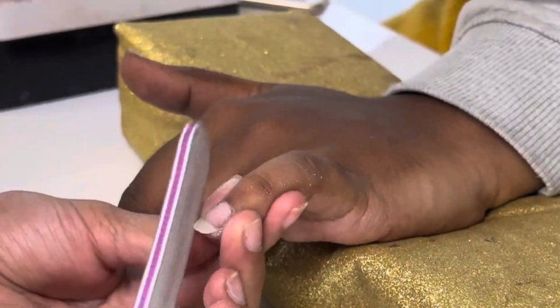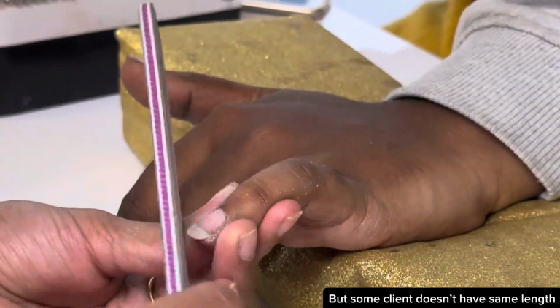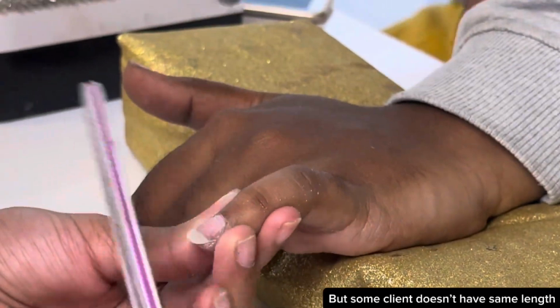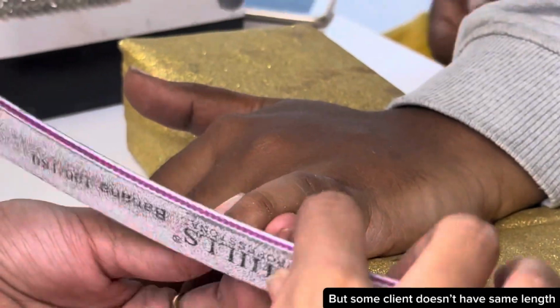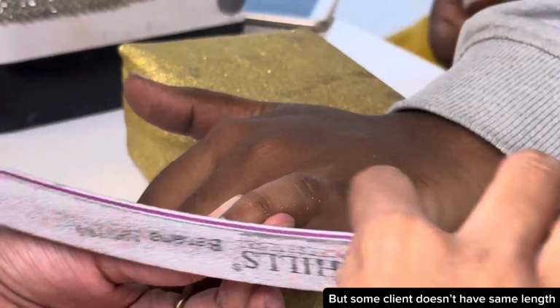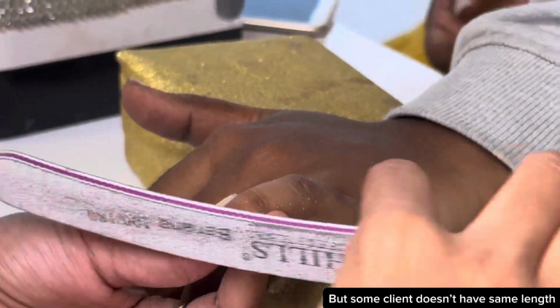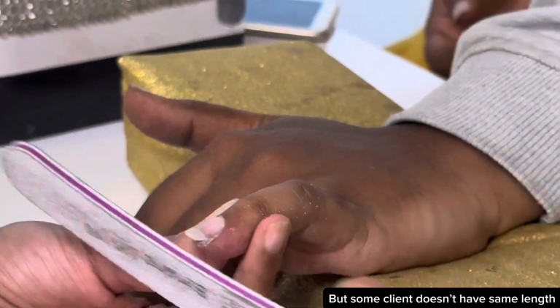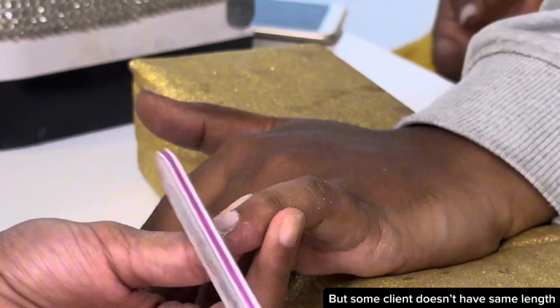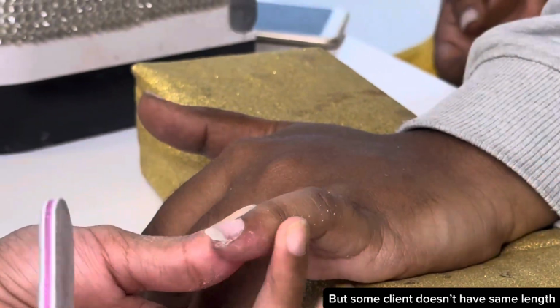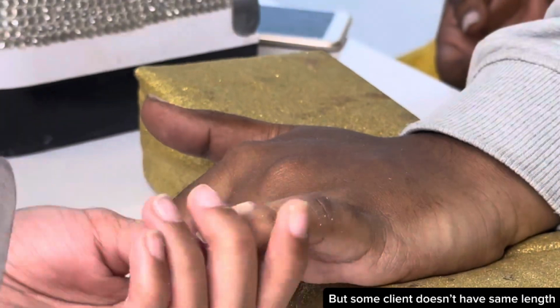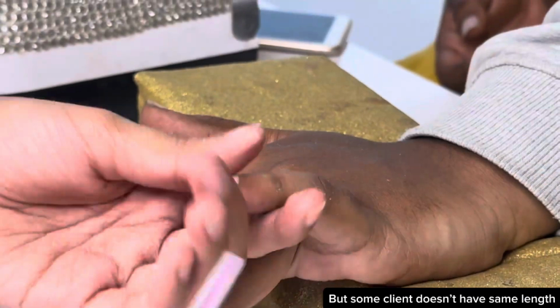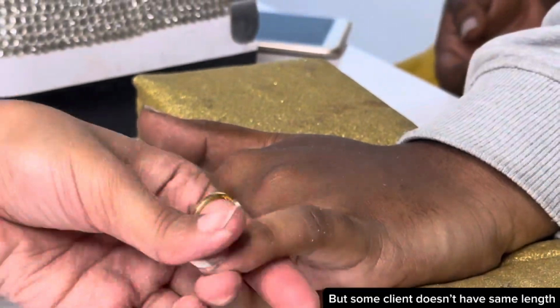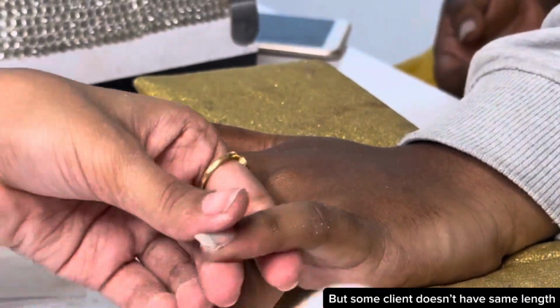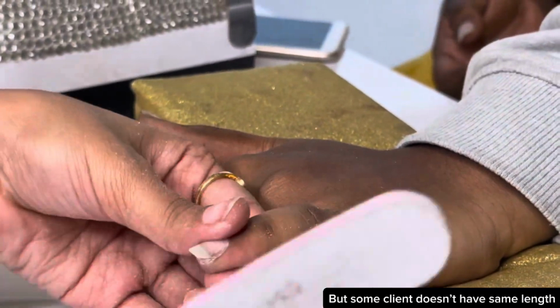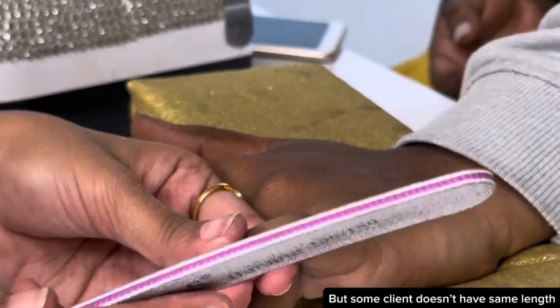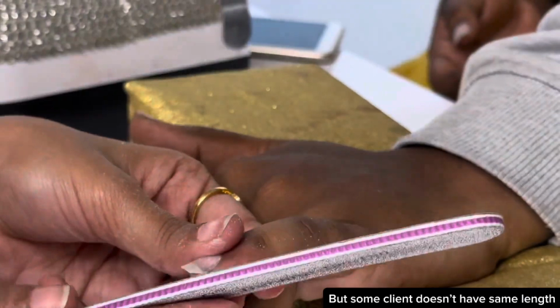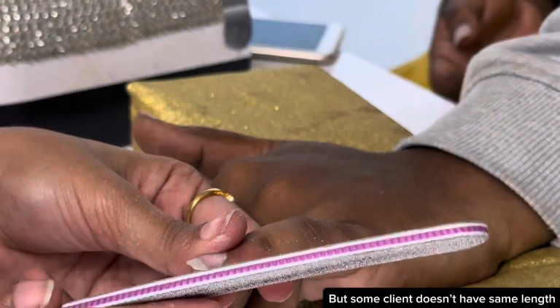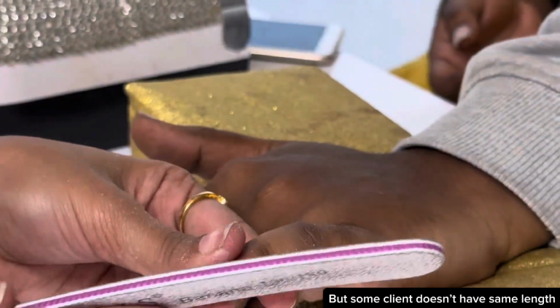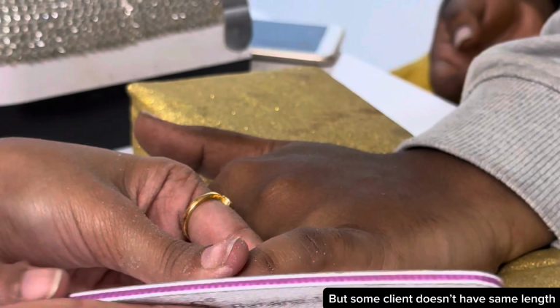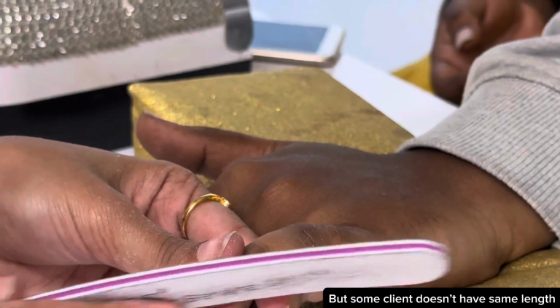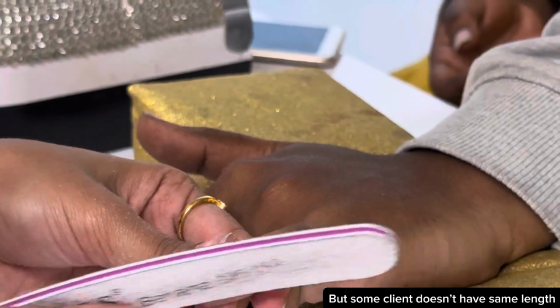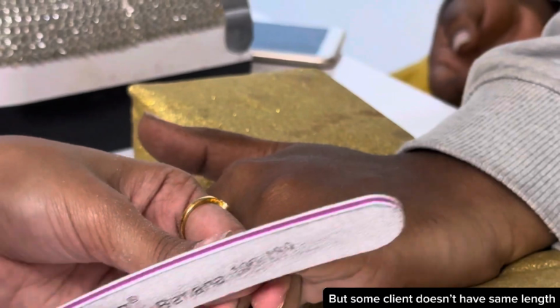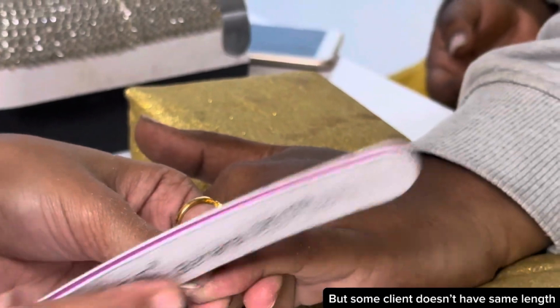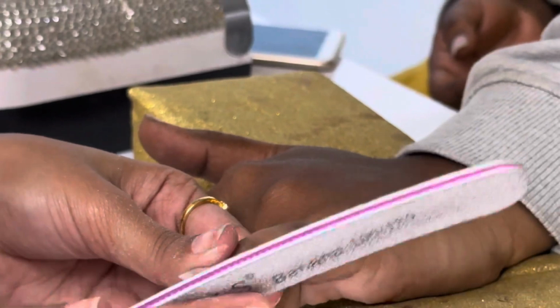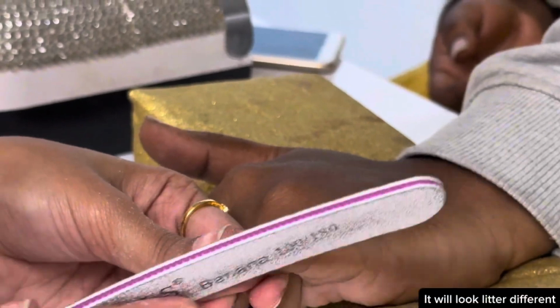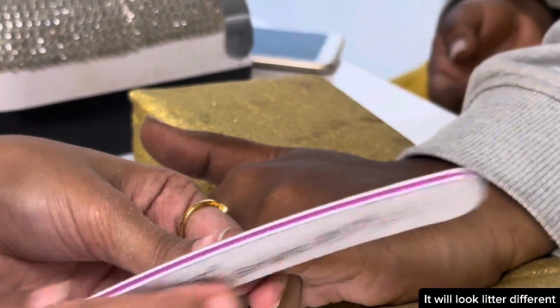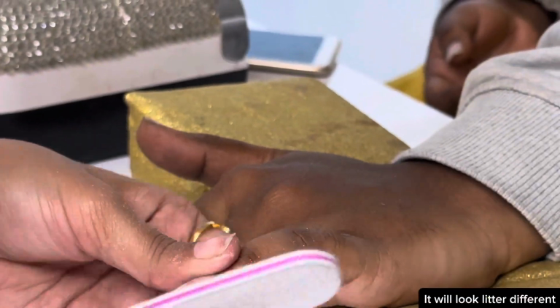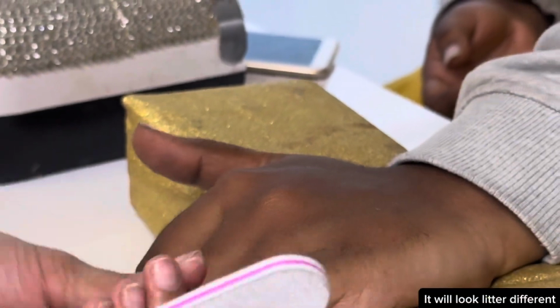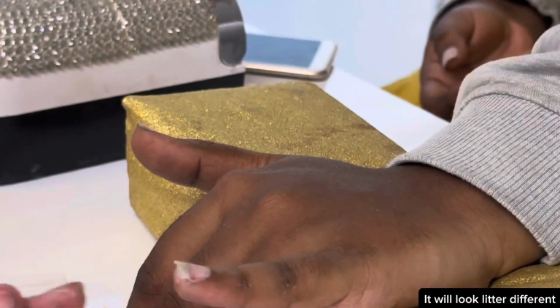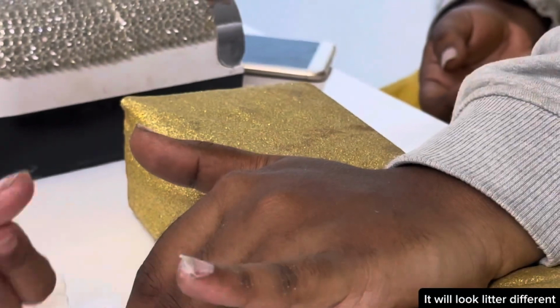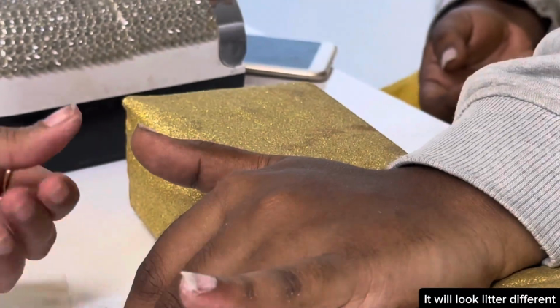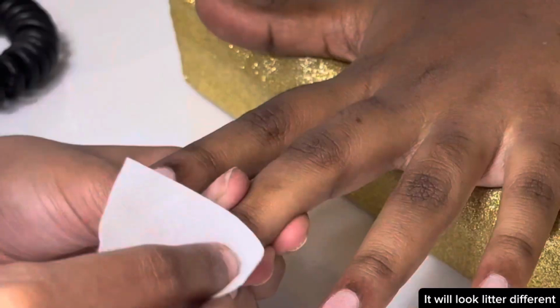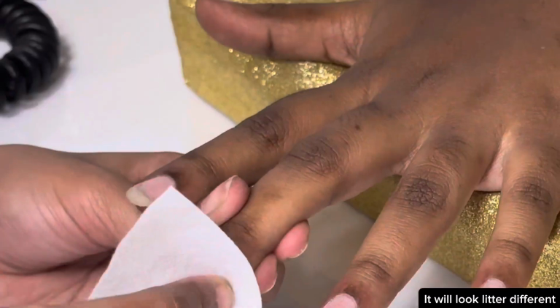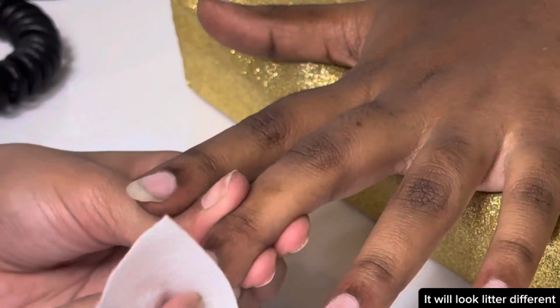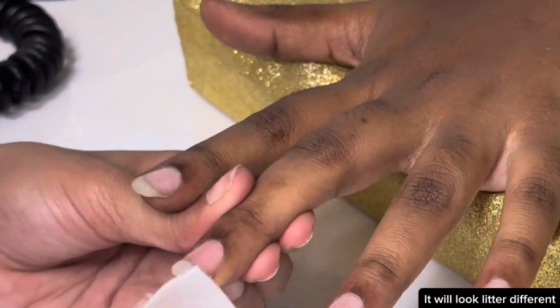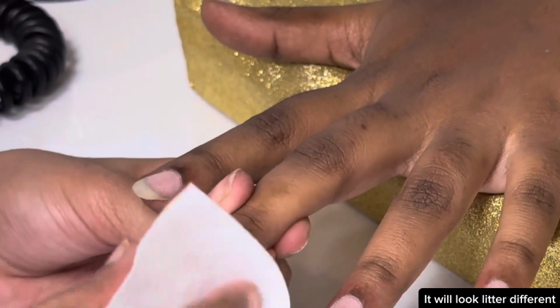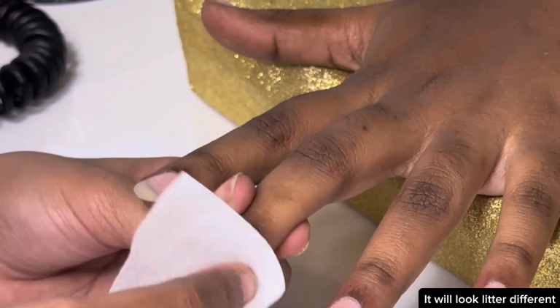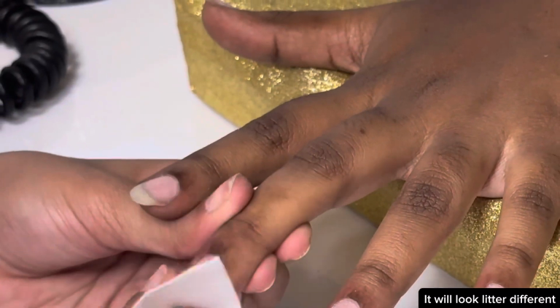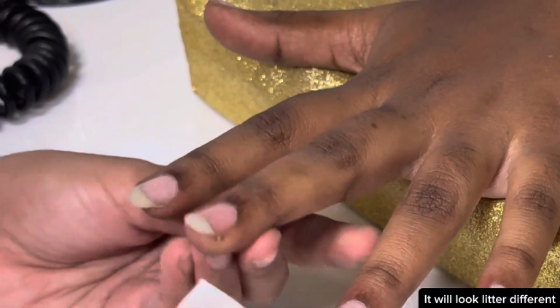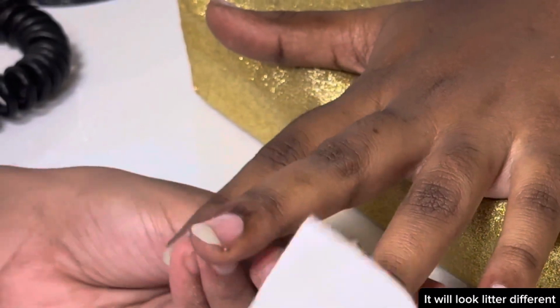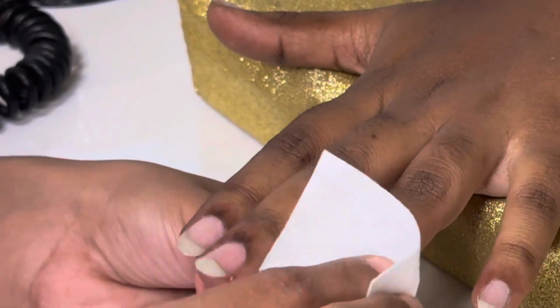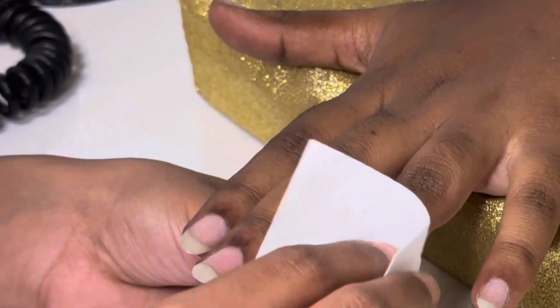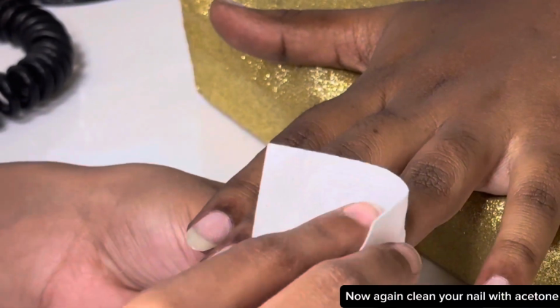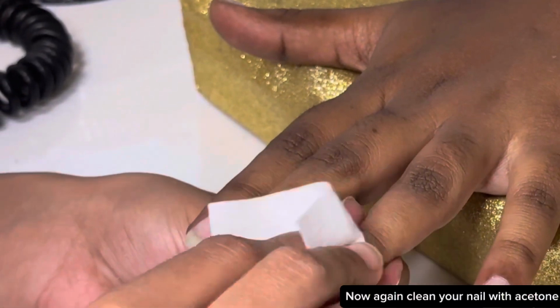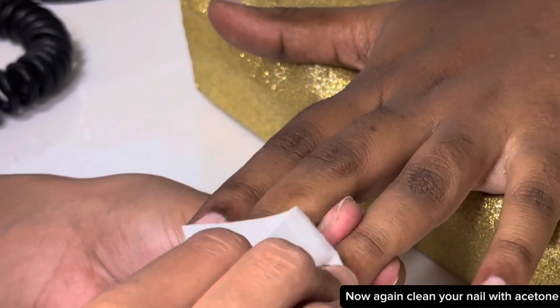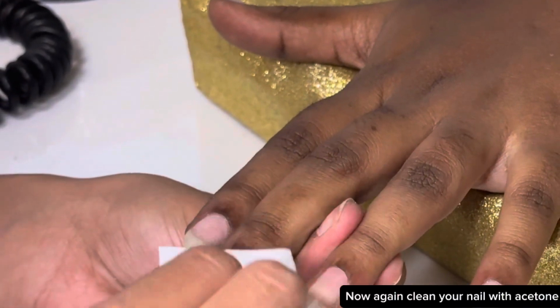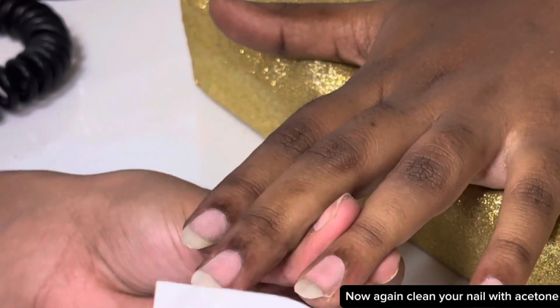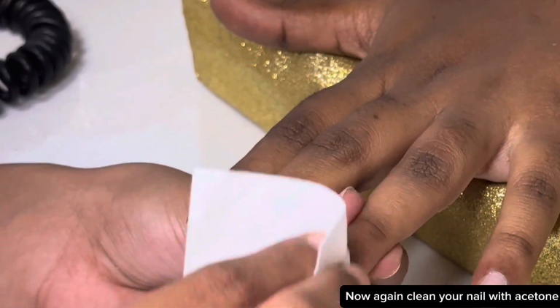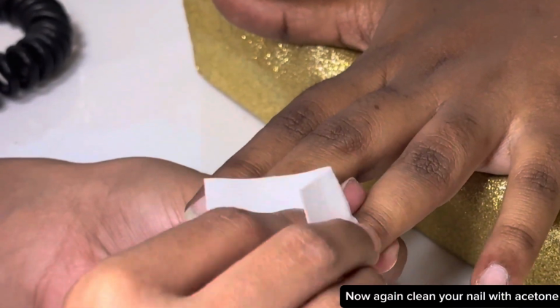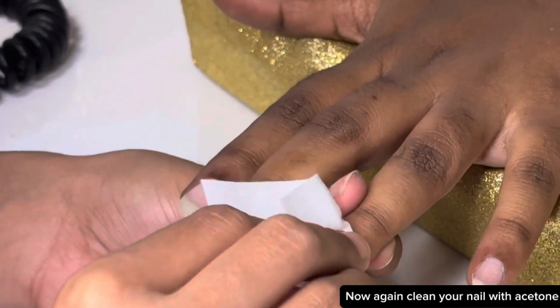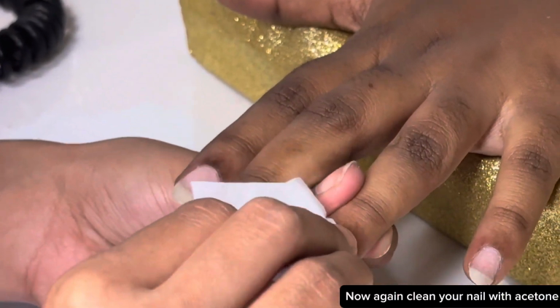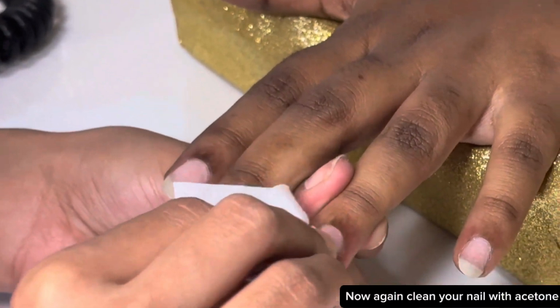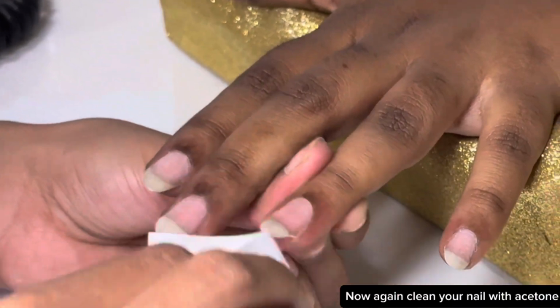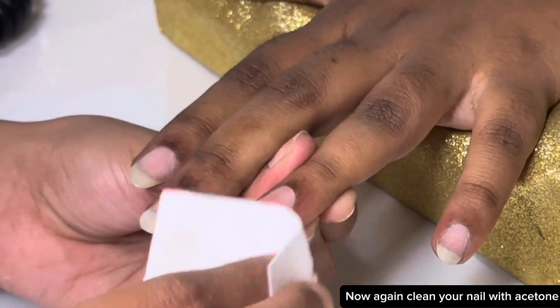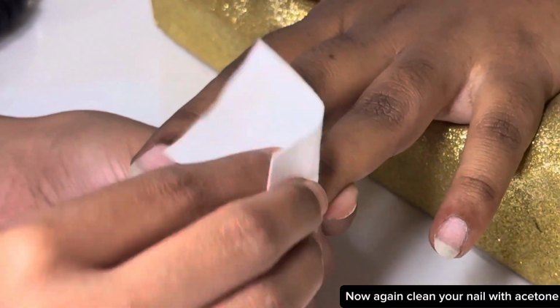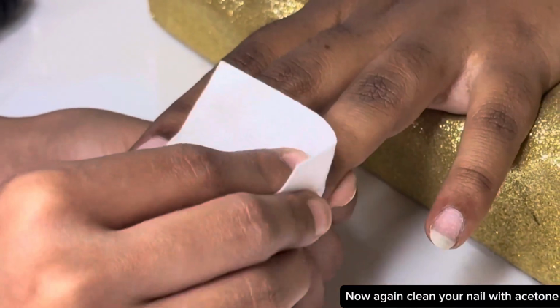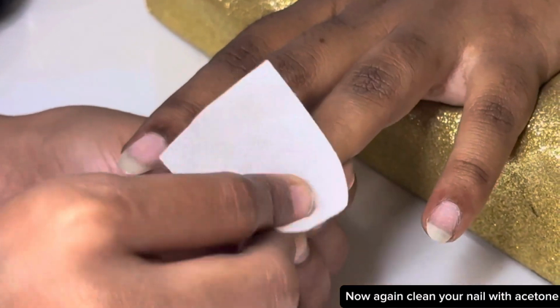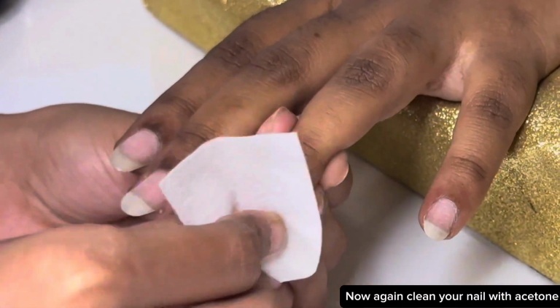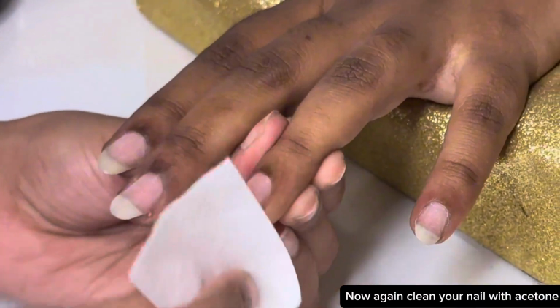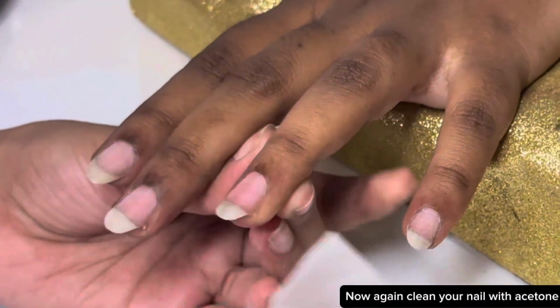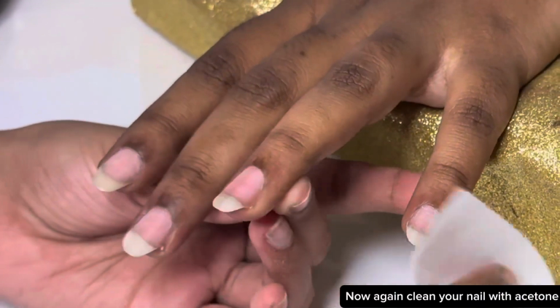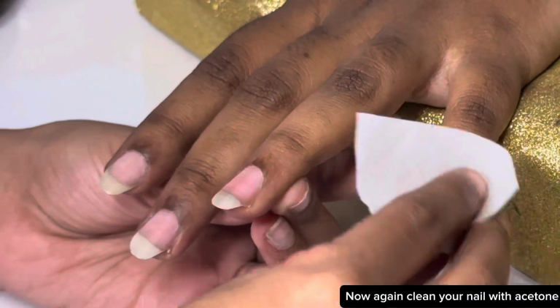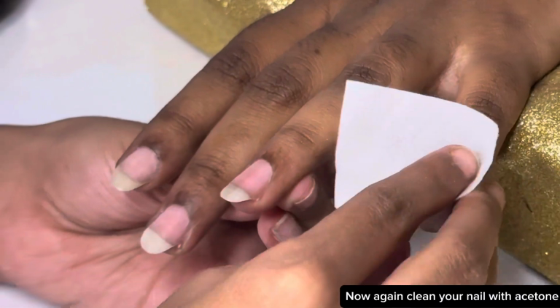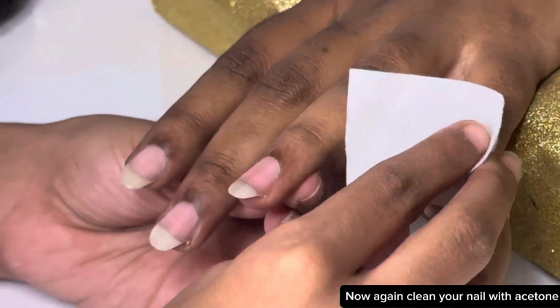But some clients don't have nails of the same length, so it will look noticeably different. Now again clean your nails with acetone.